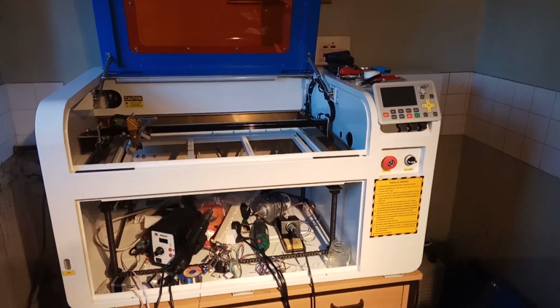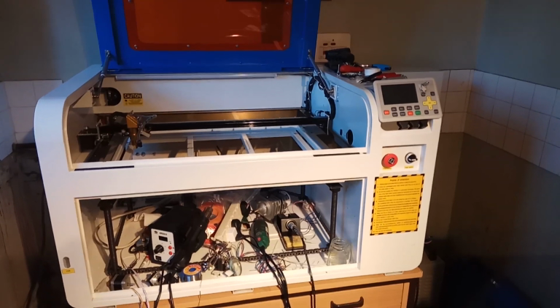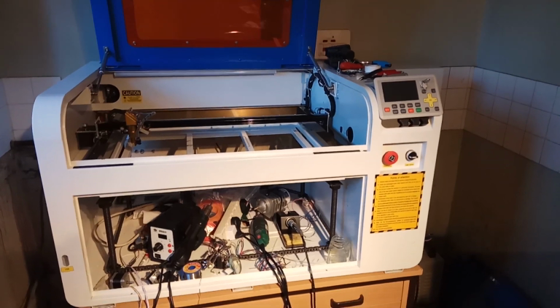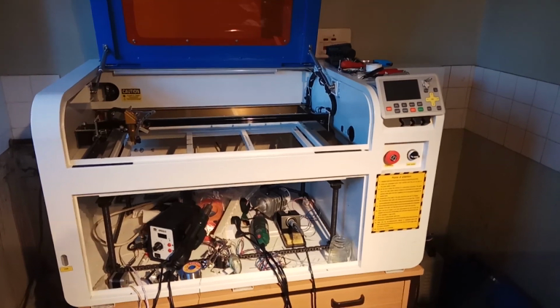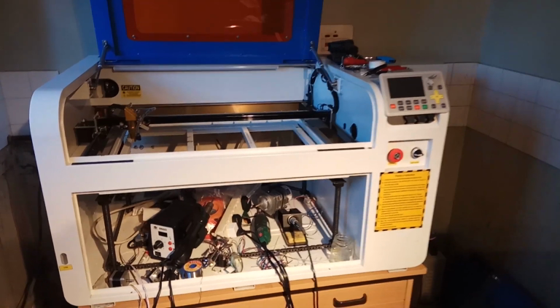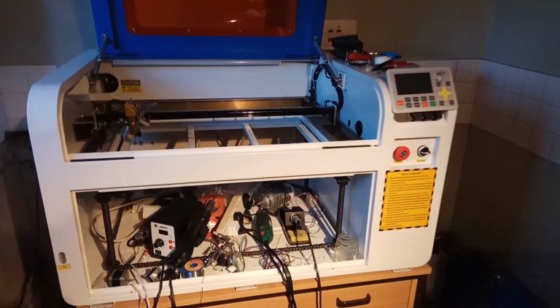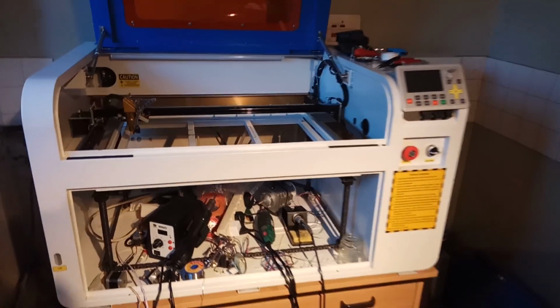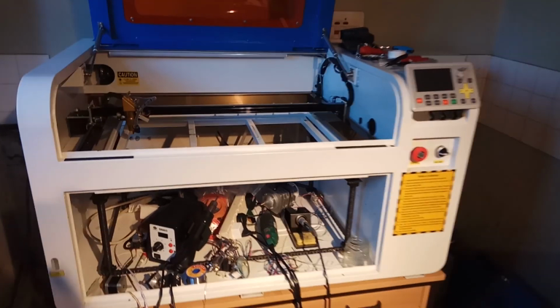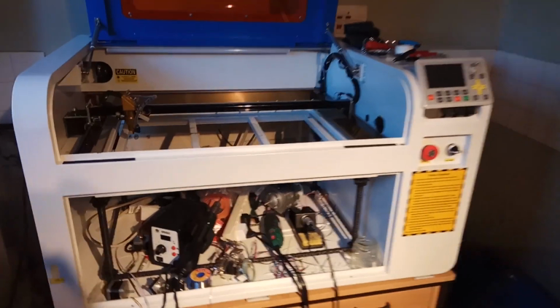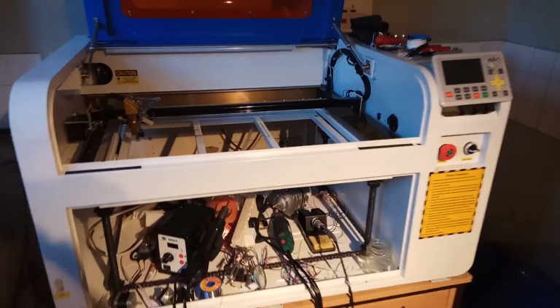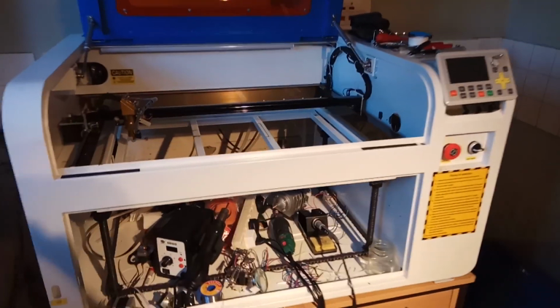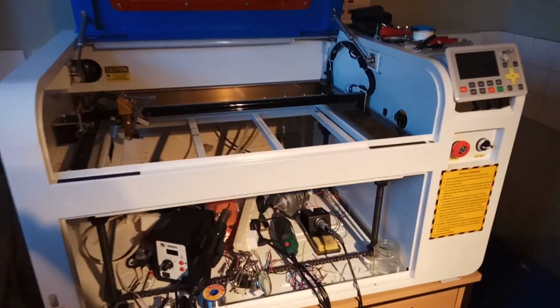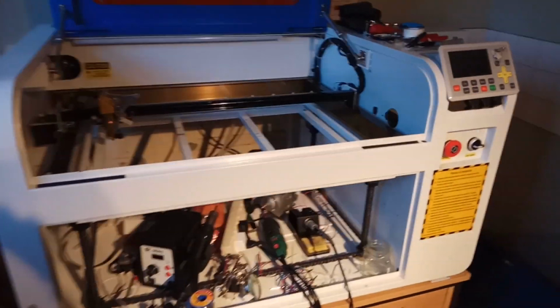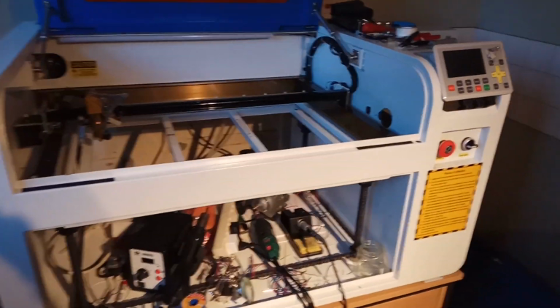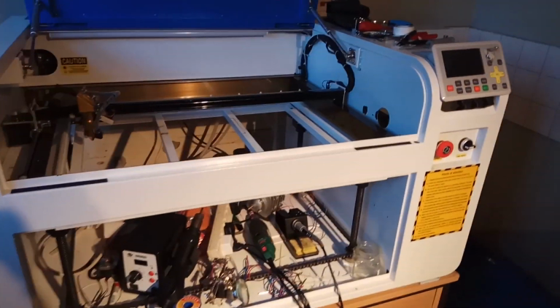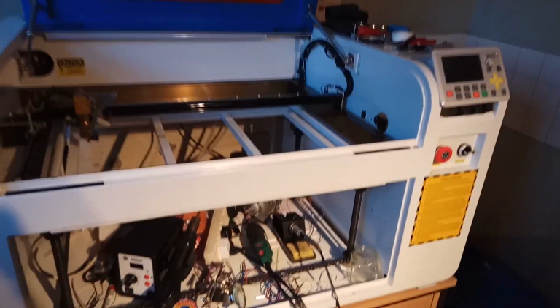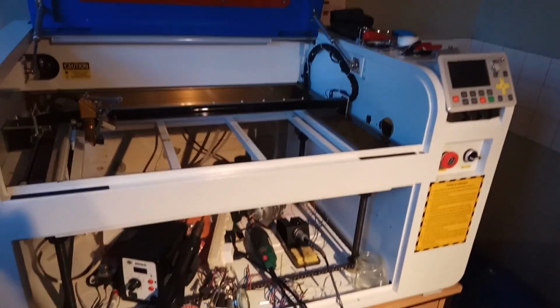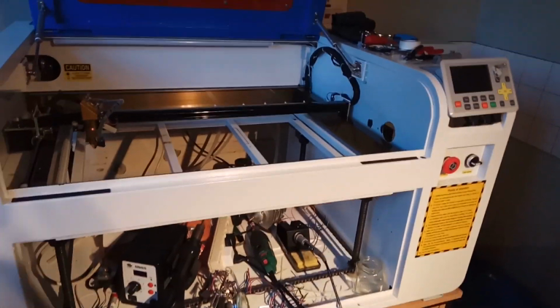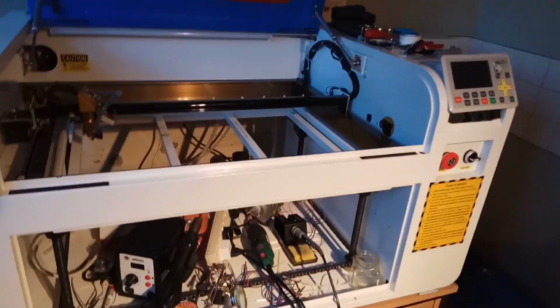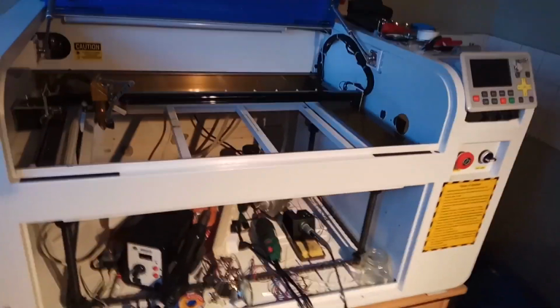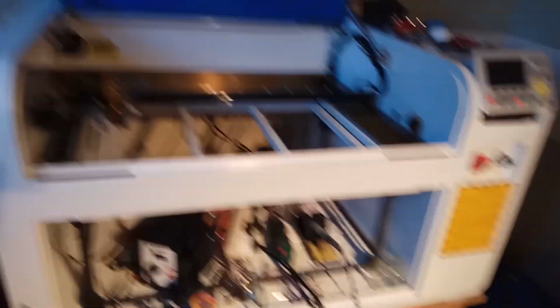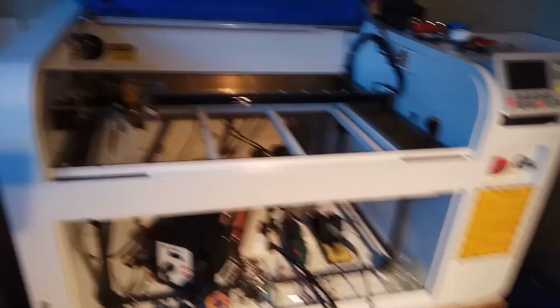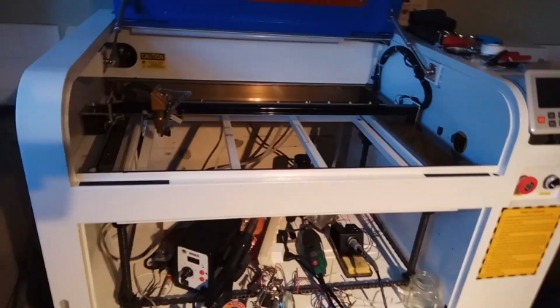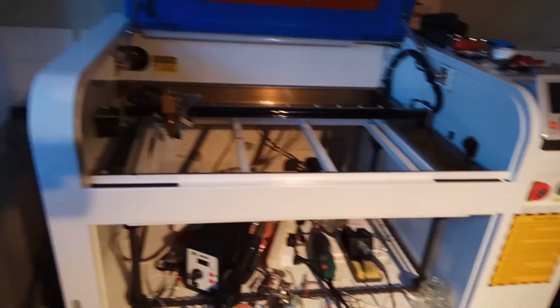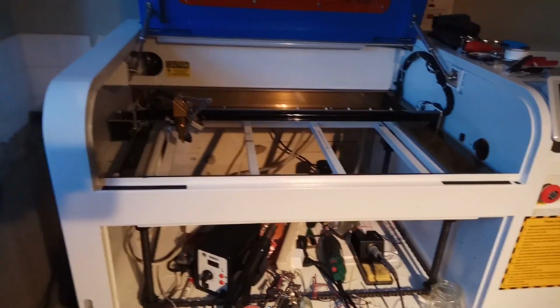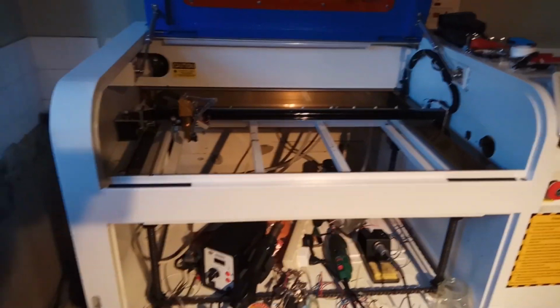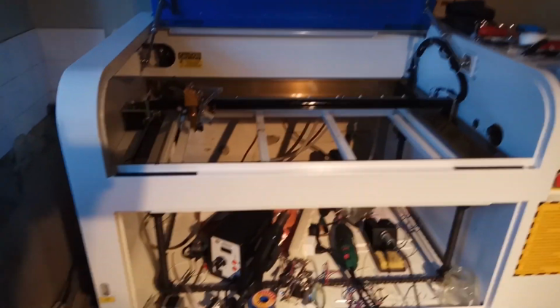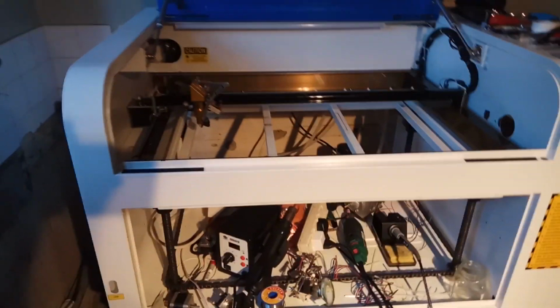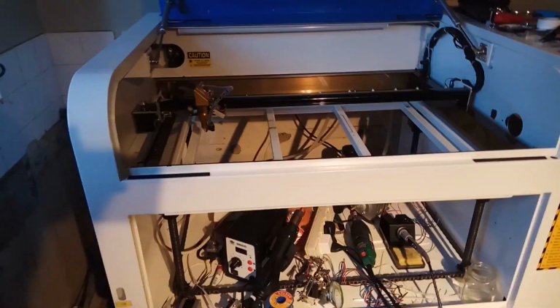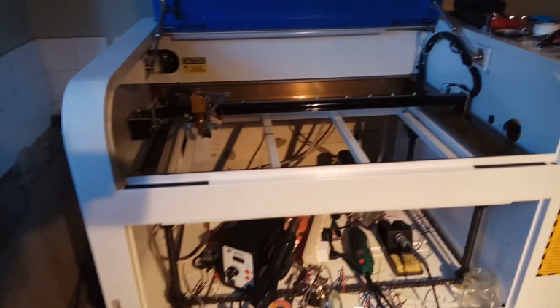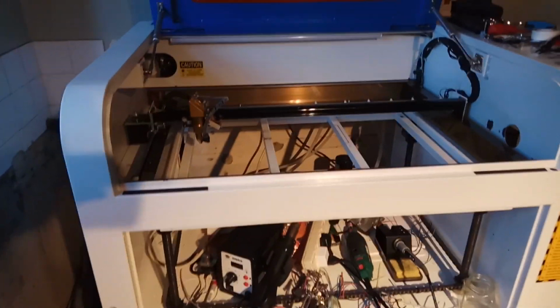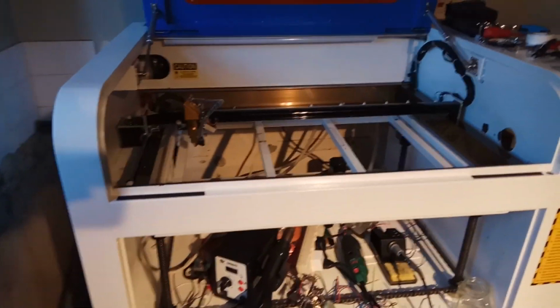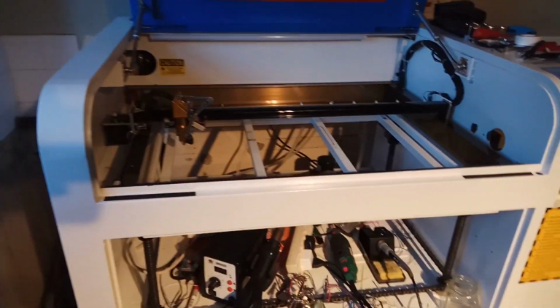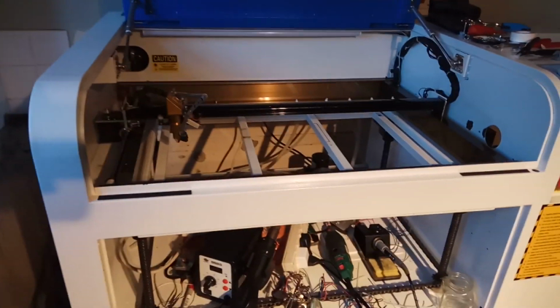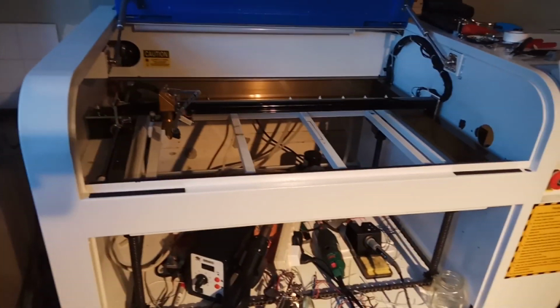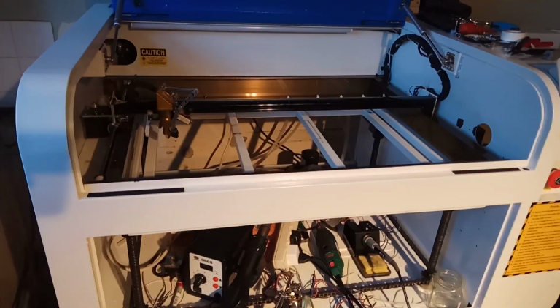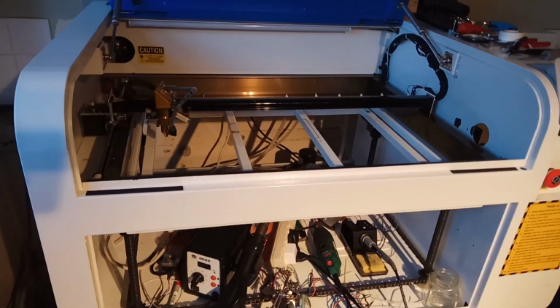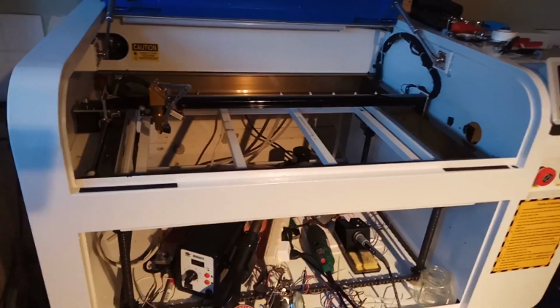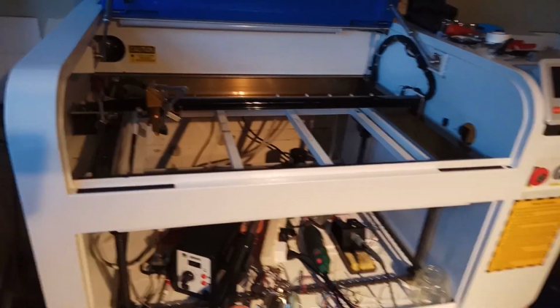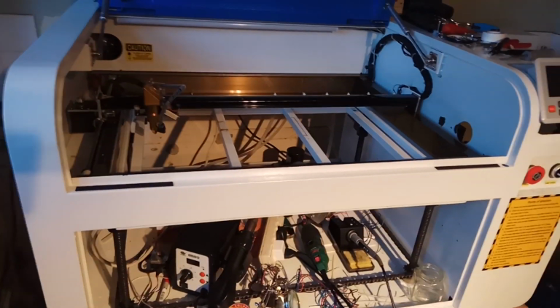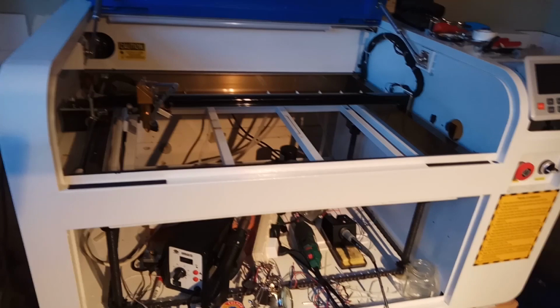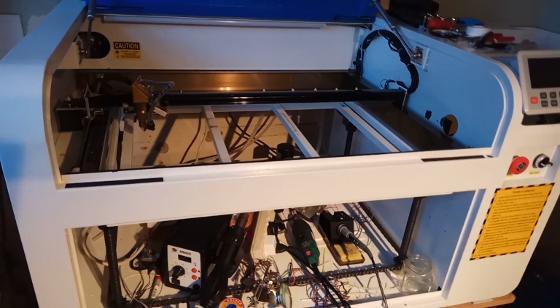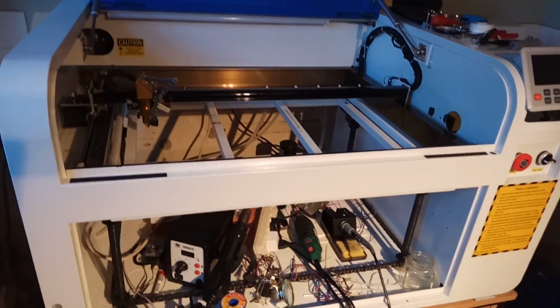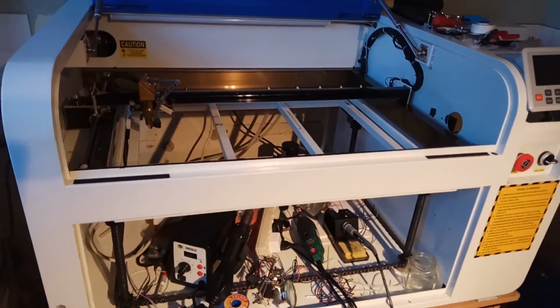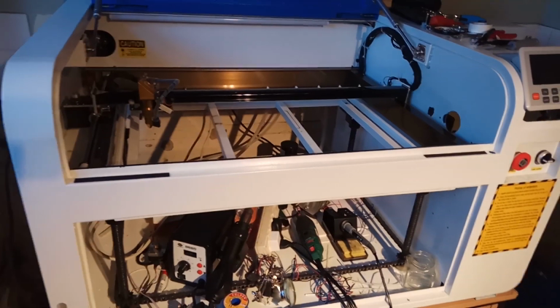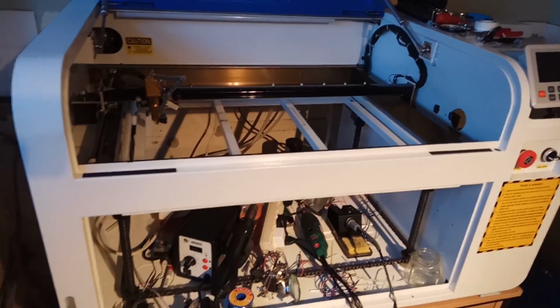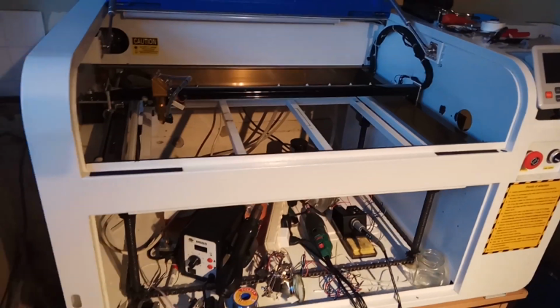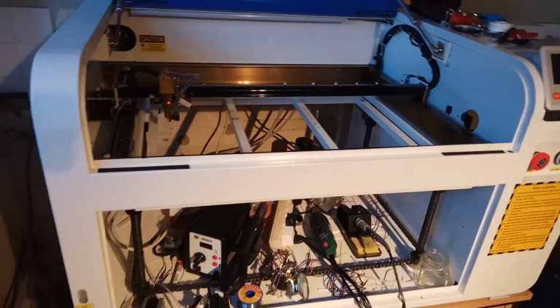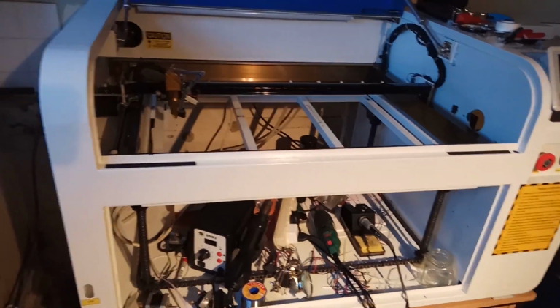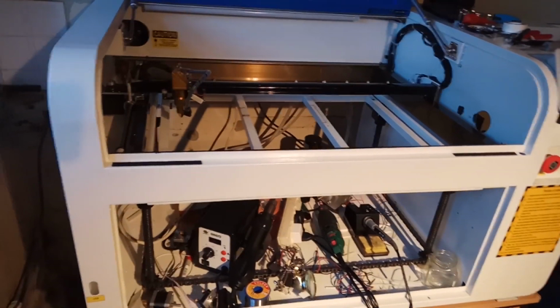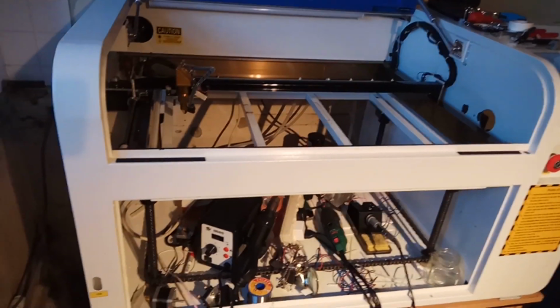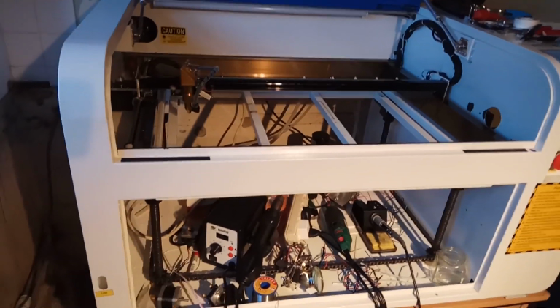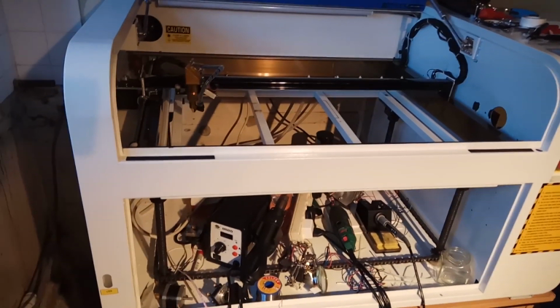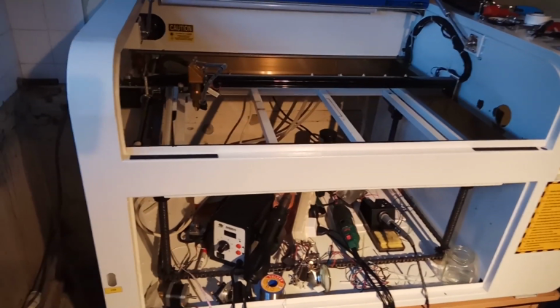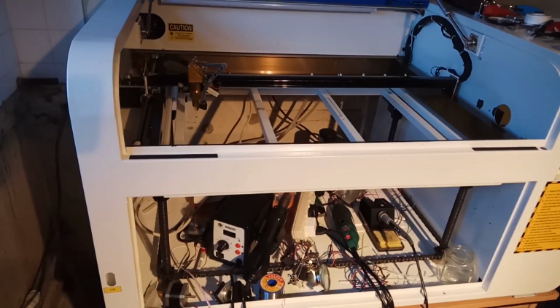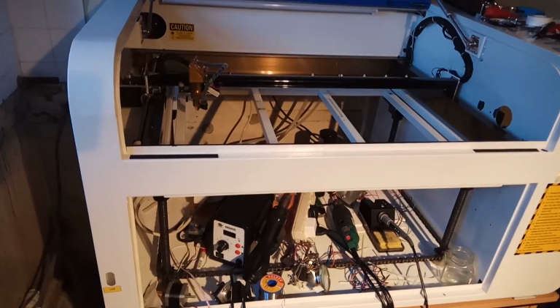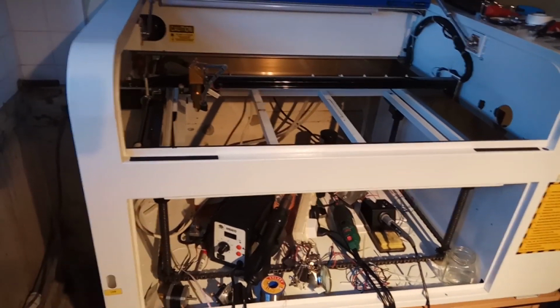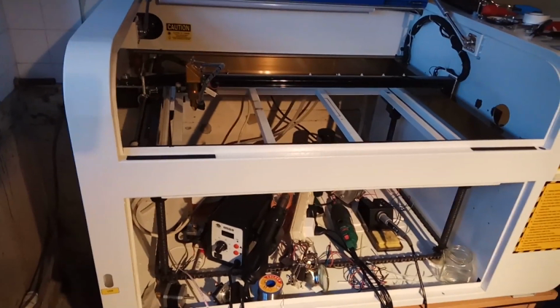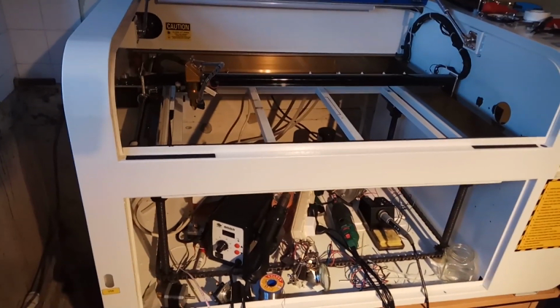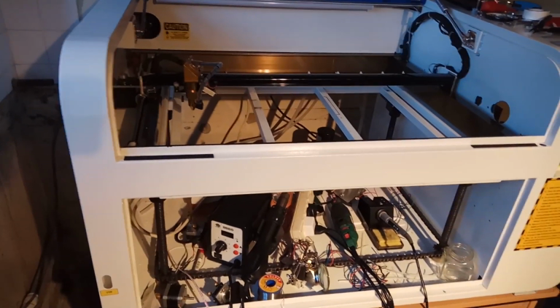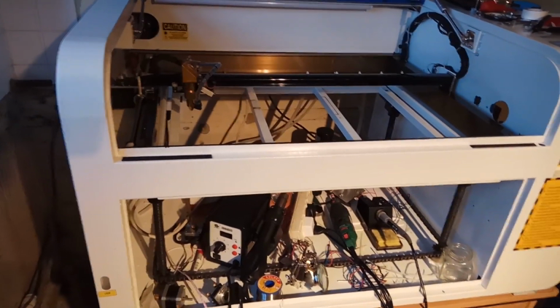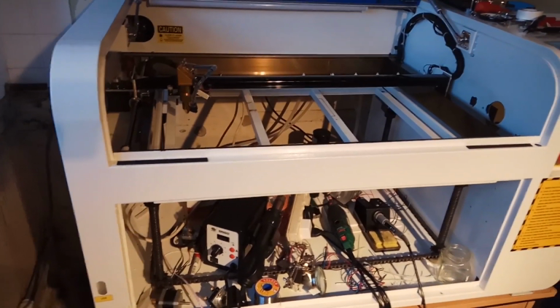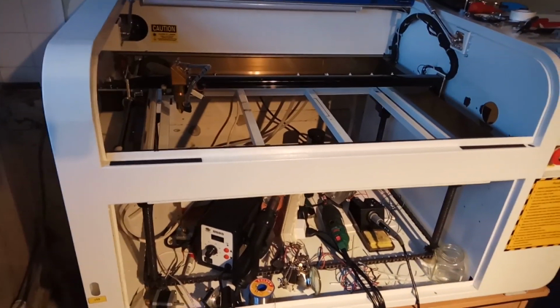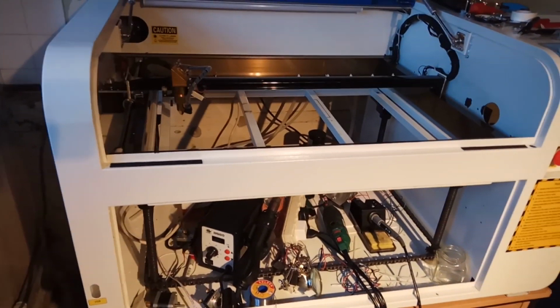Hello. This is a short video showing a little side project I've been working on as part of fixing and rebuilding my laser cutter.